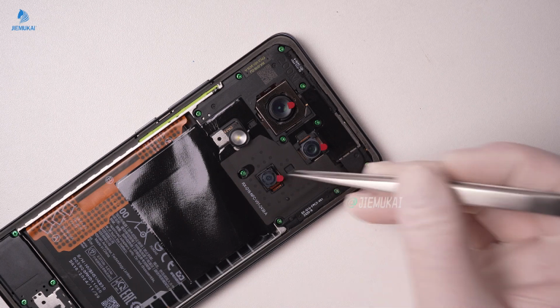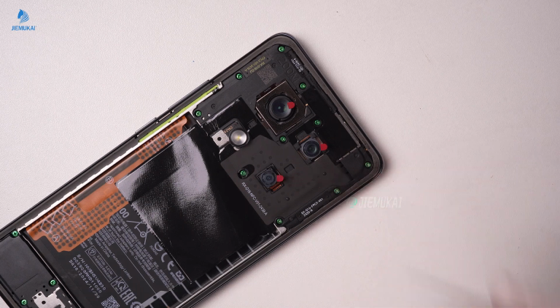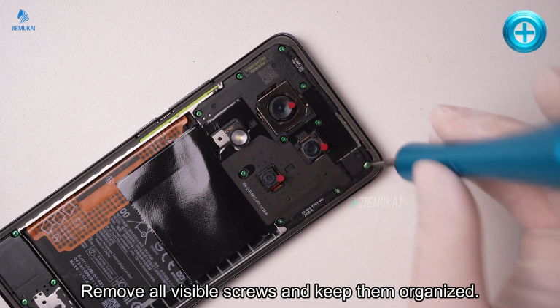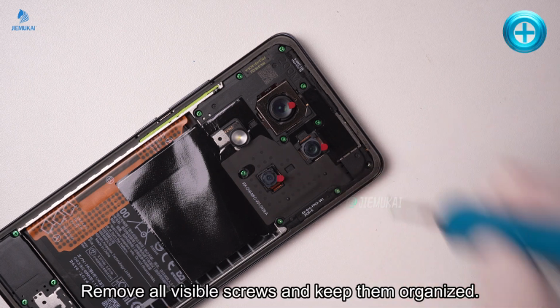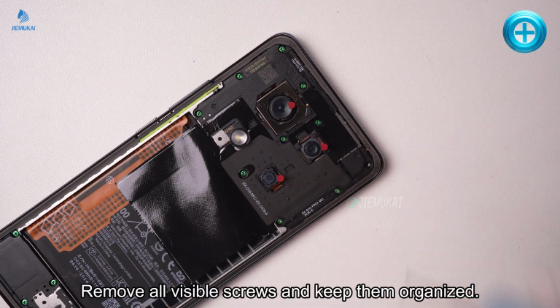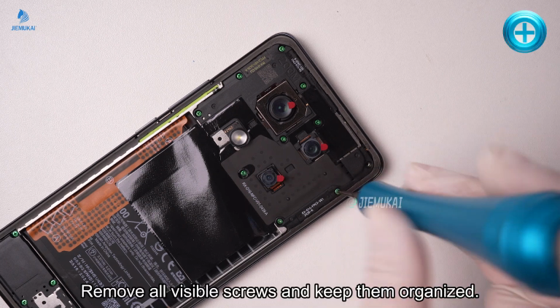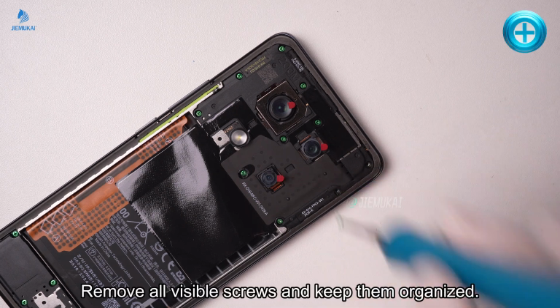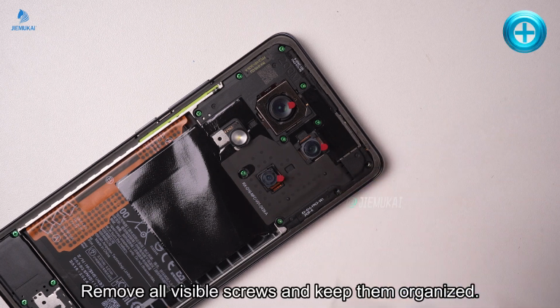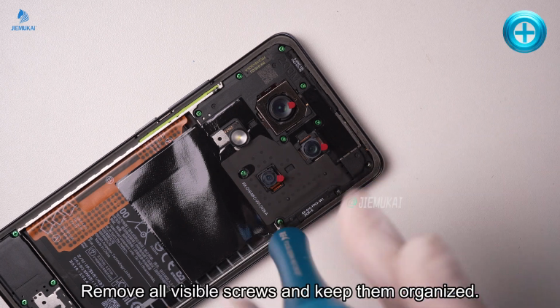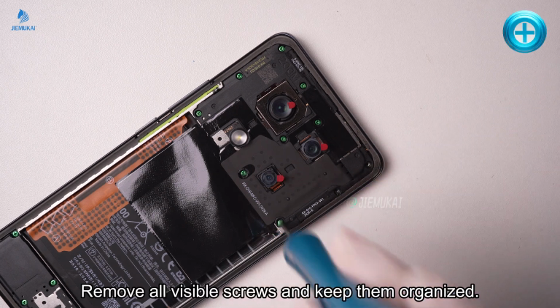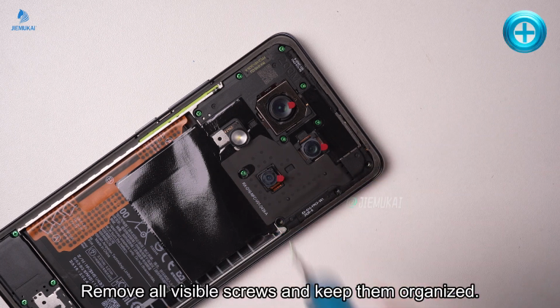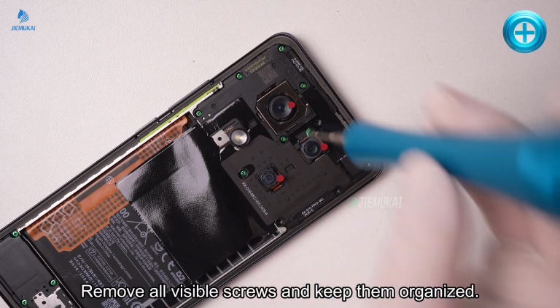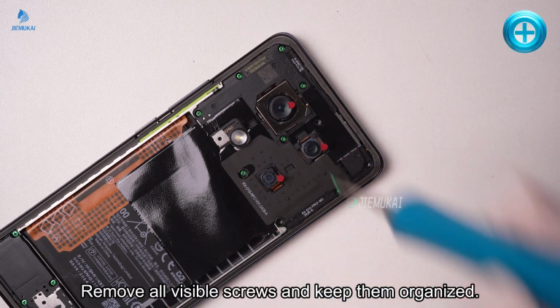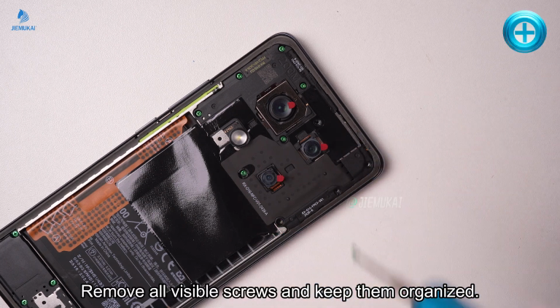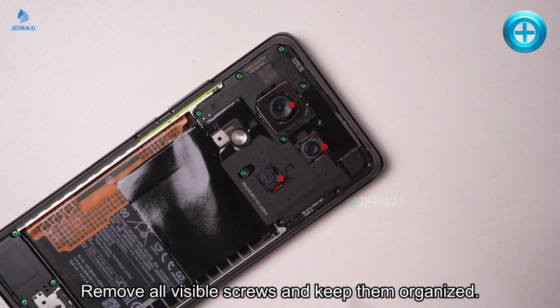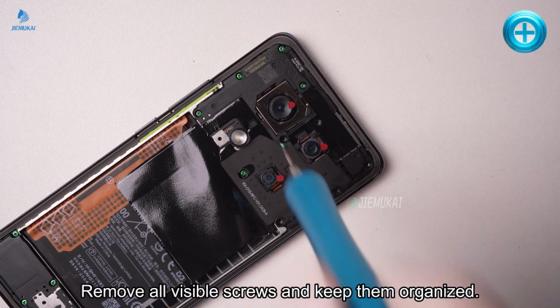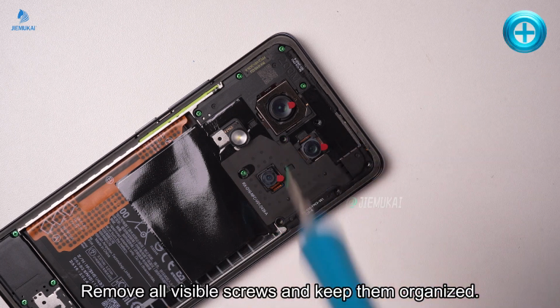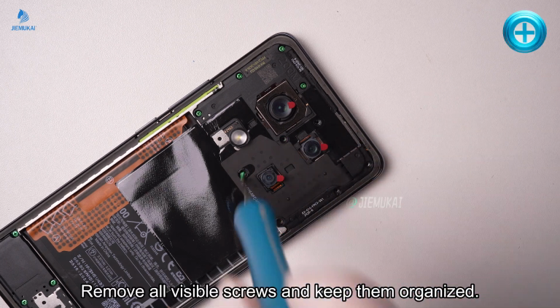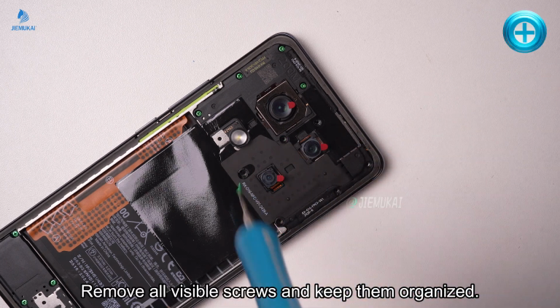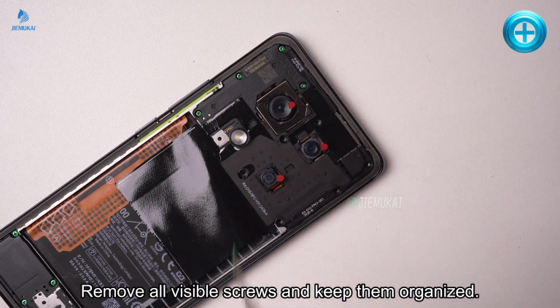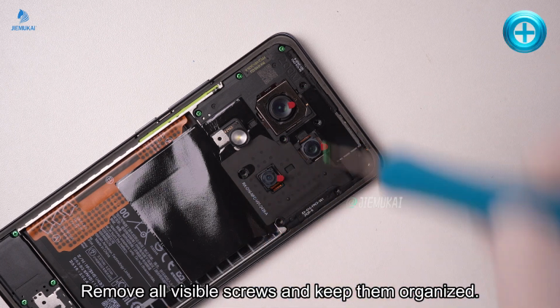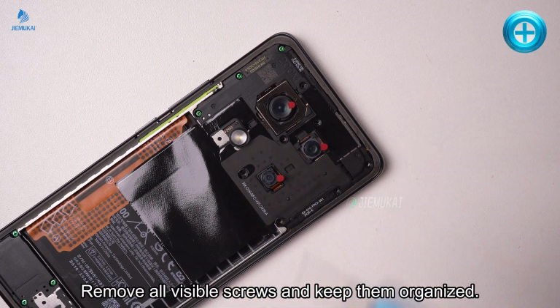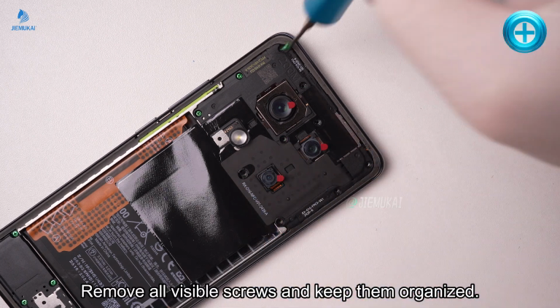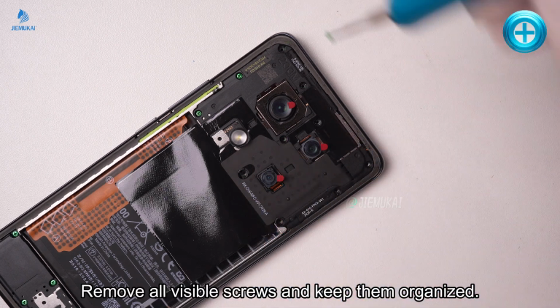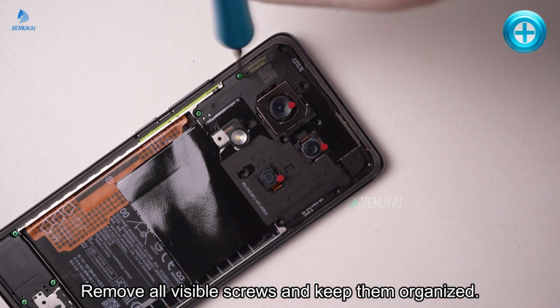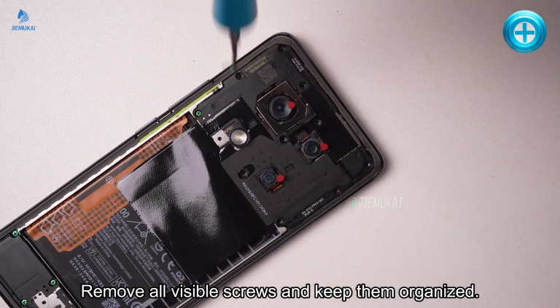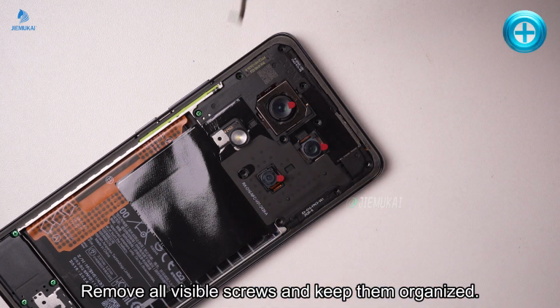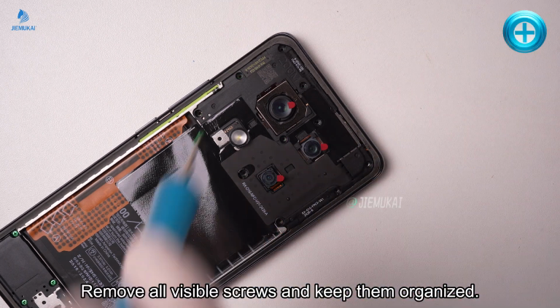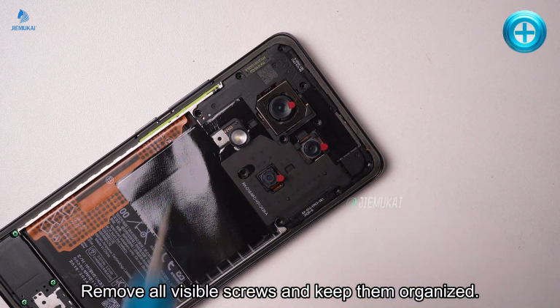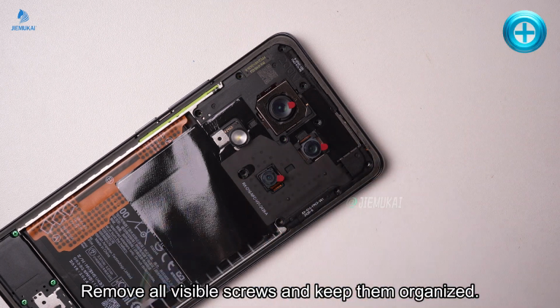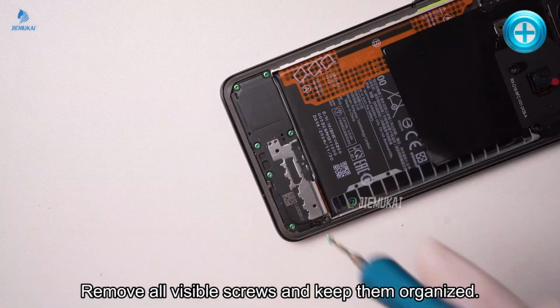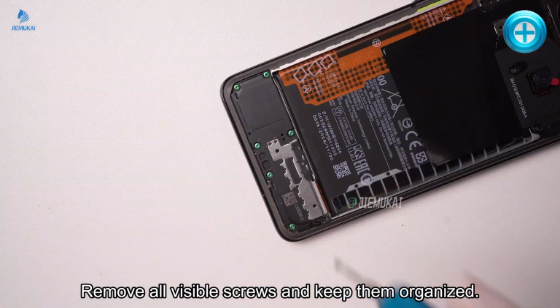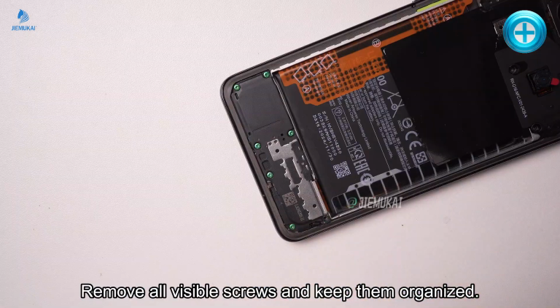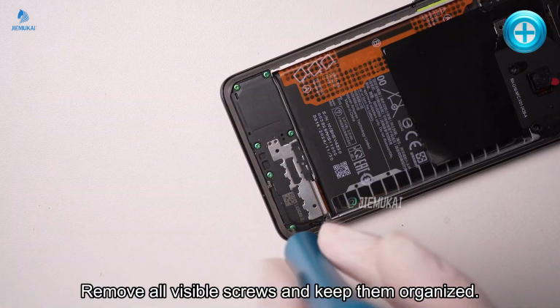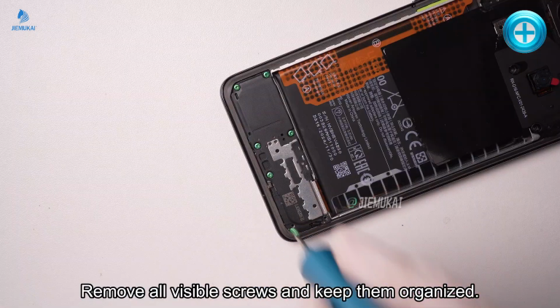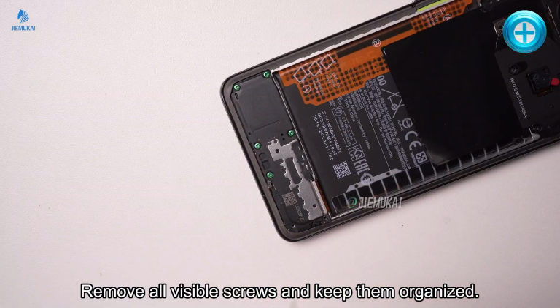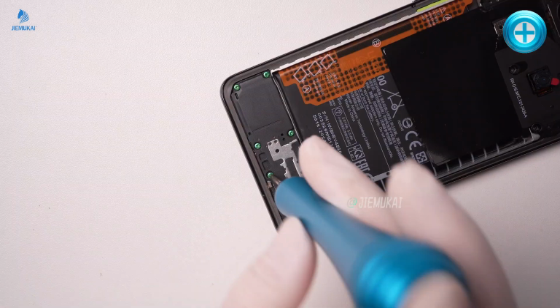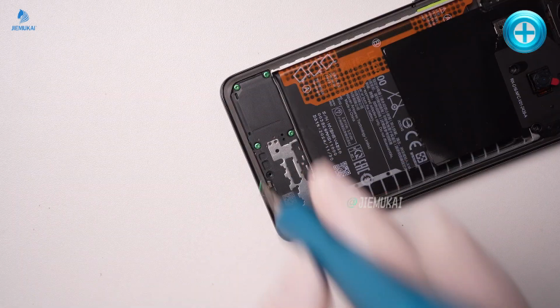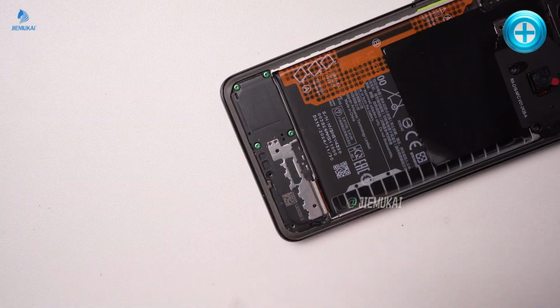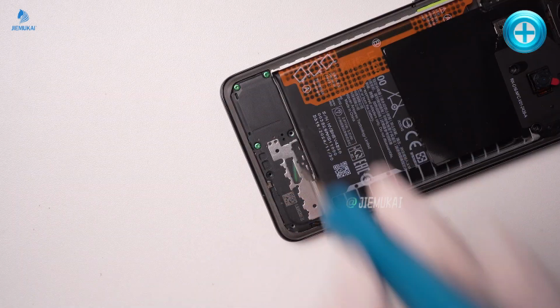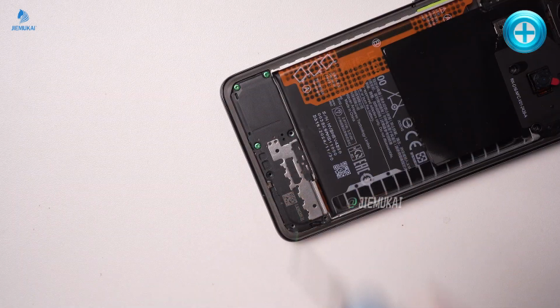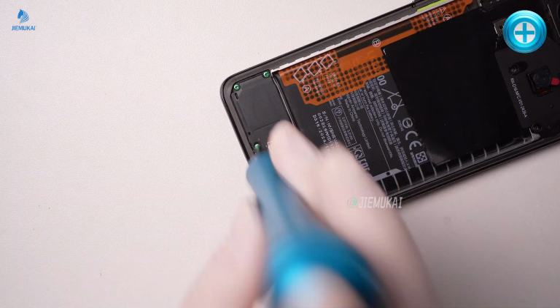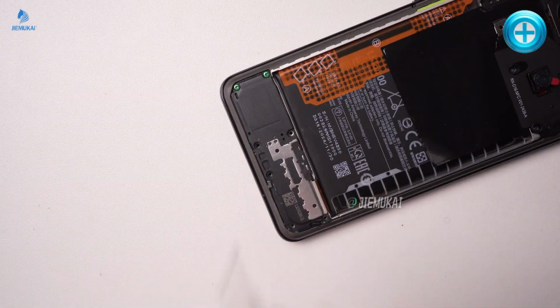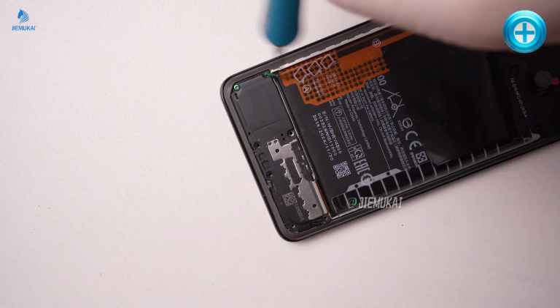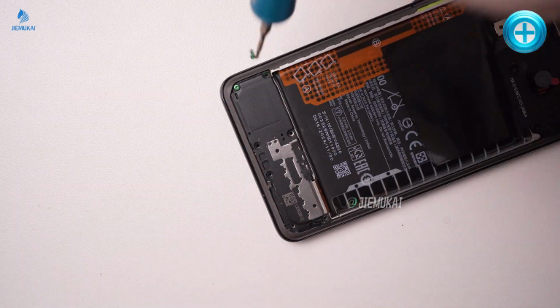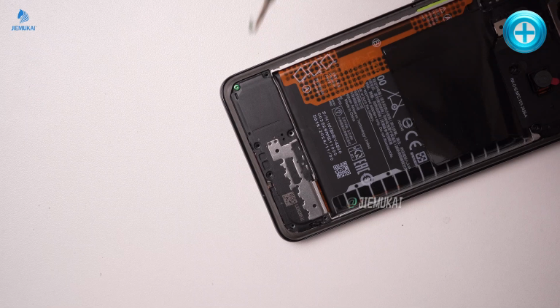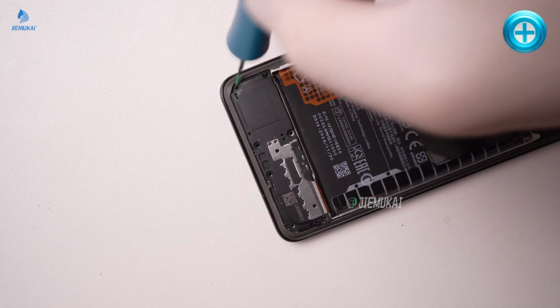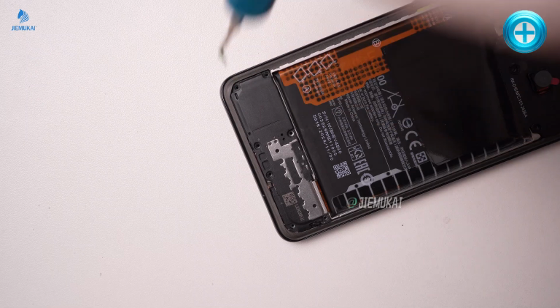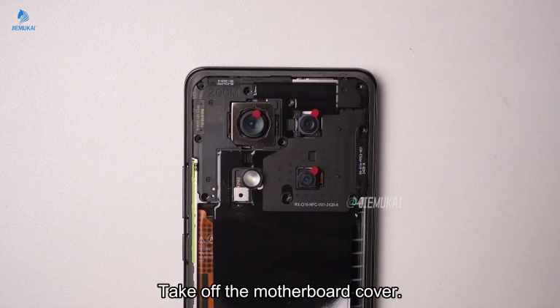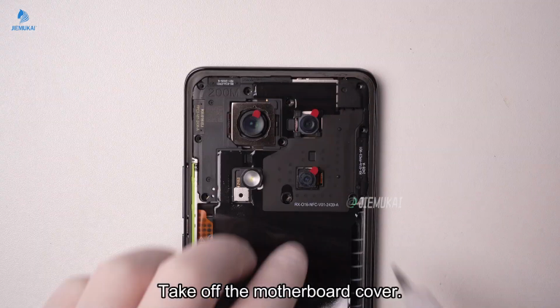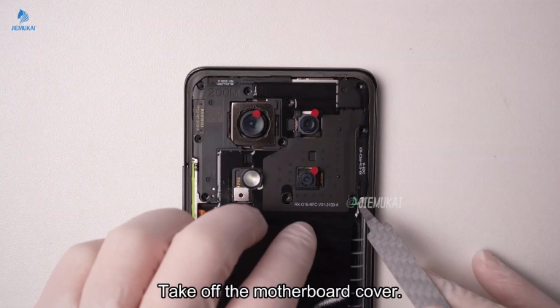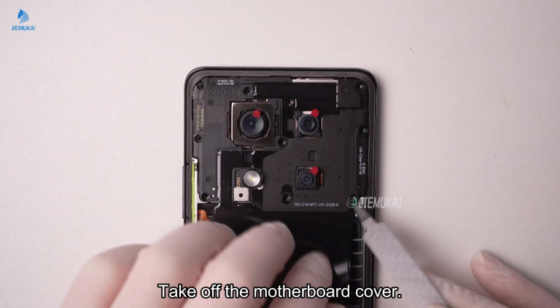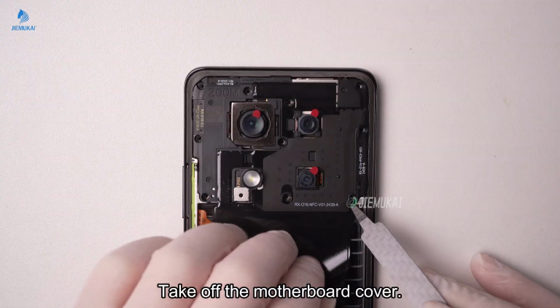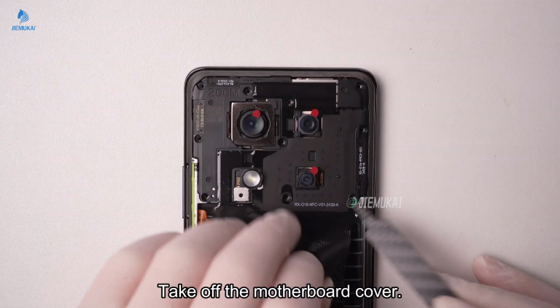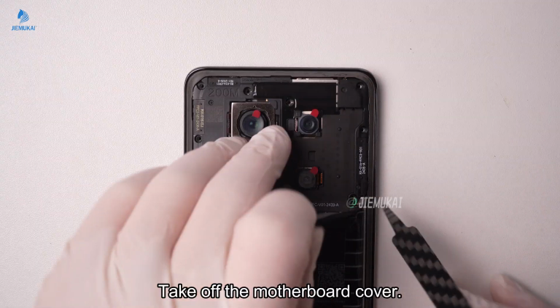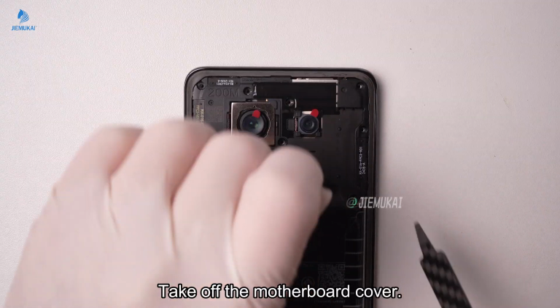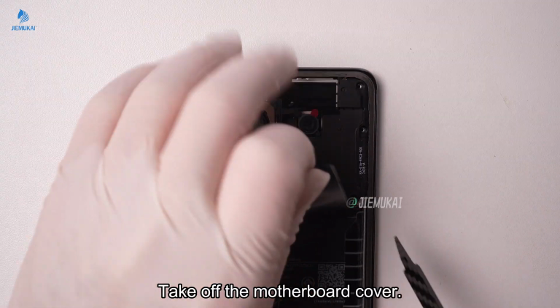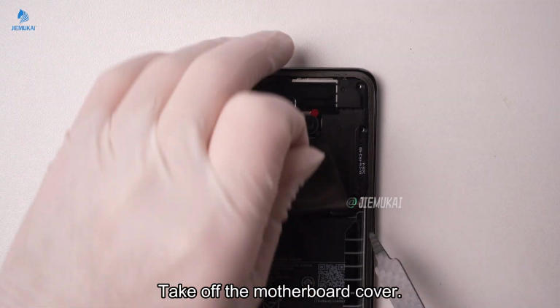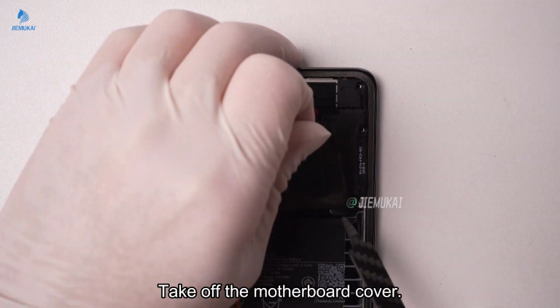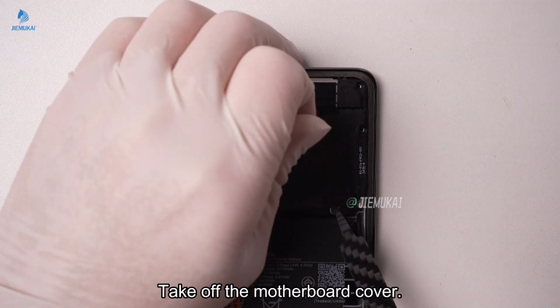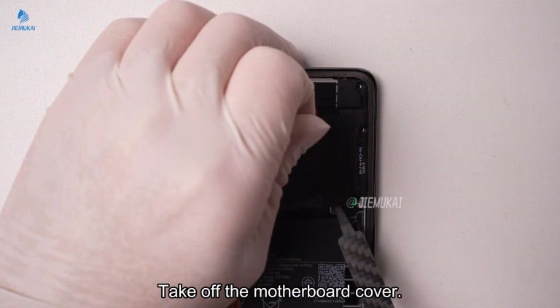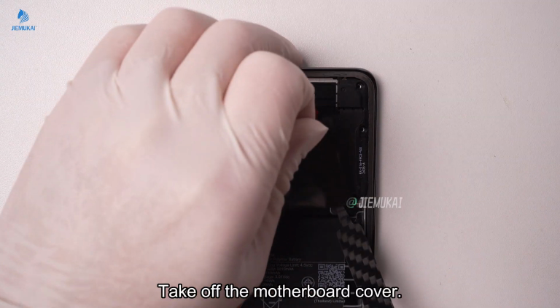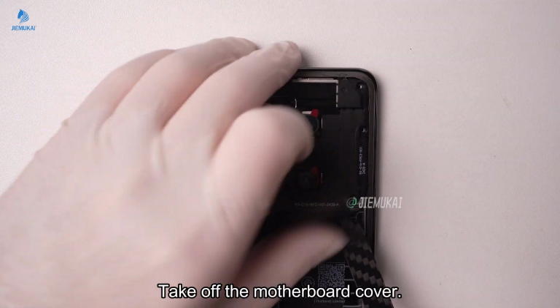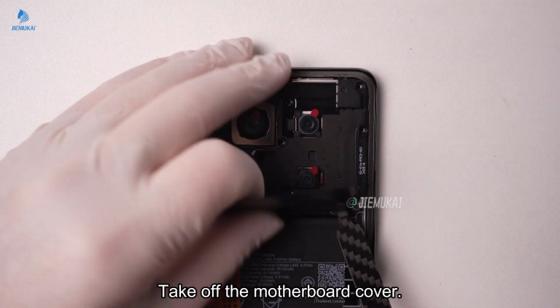Remove all visible screws and keep them organized. Take off the motherboard cover.